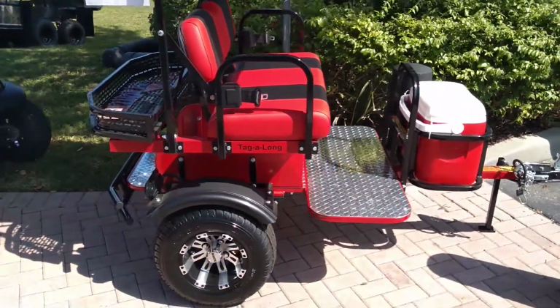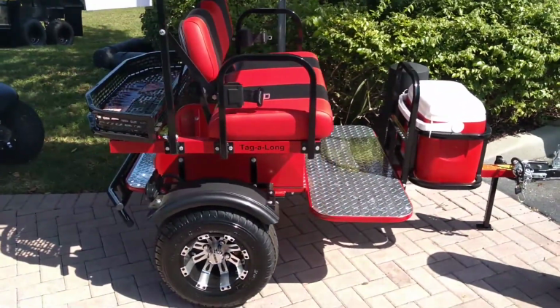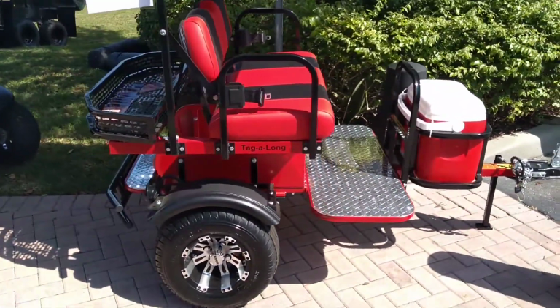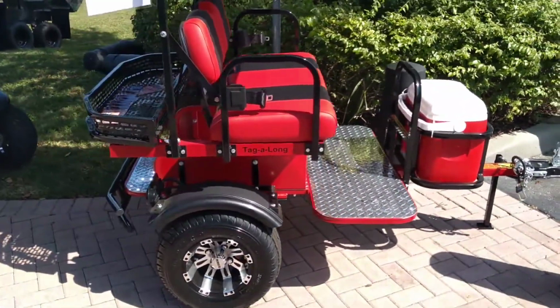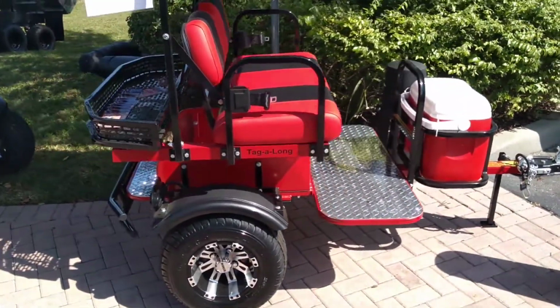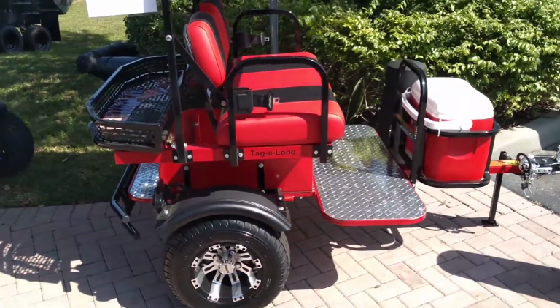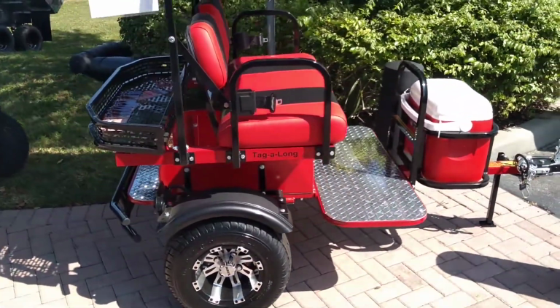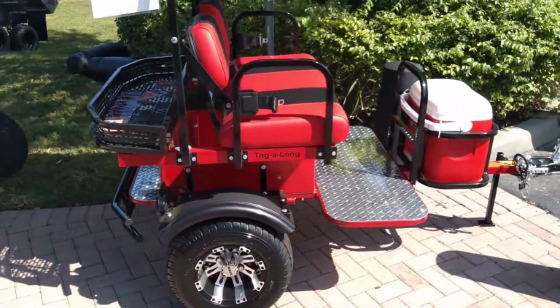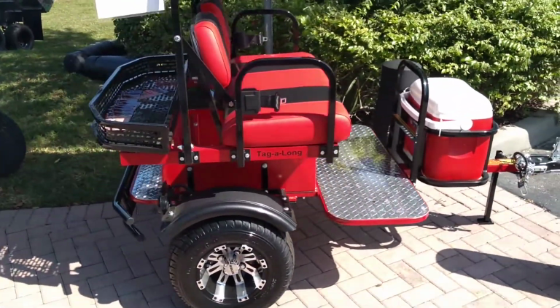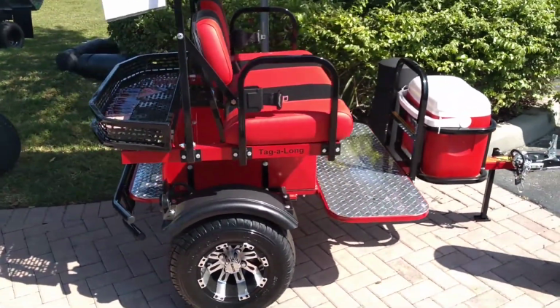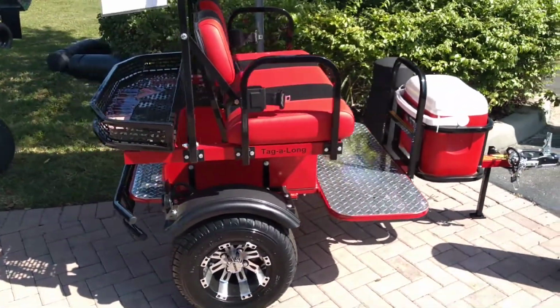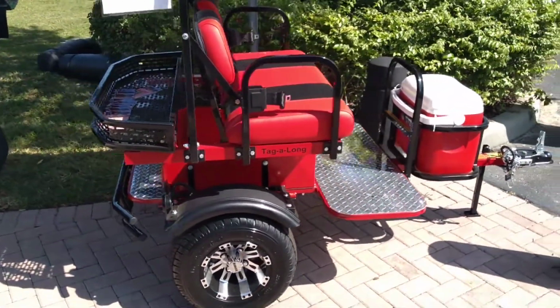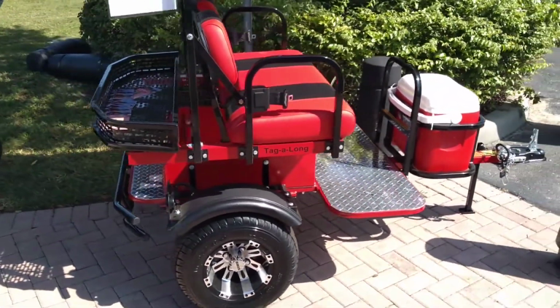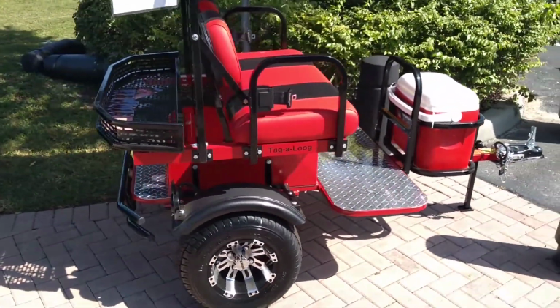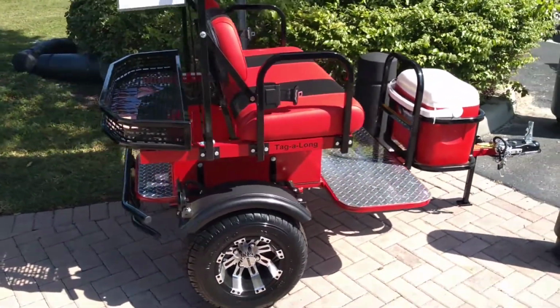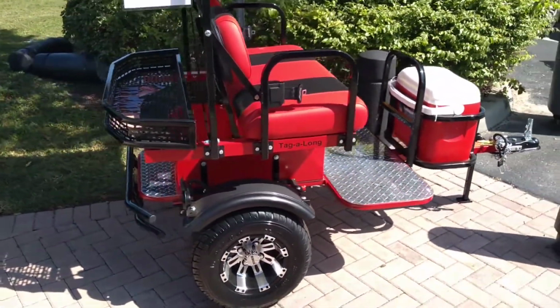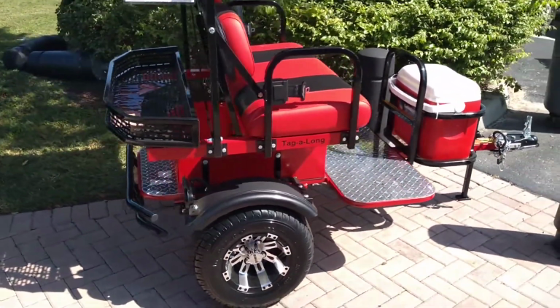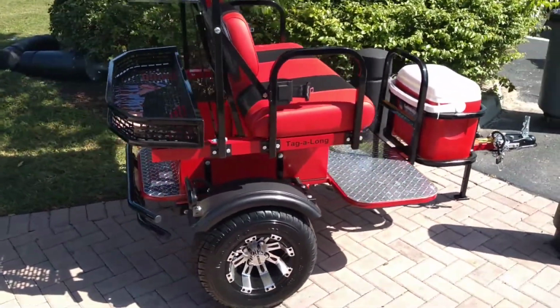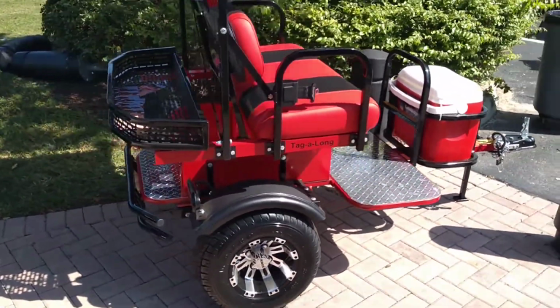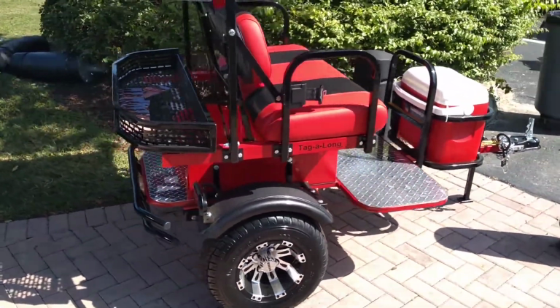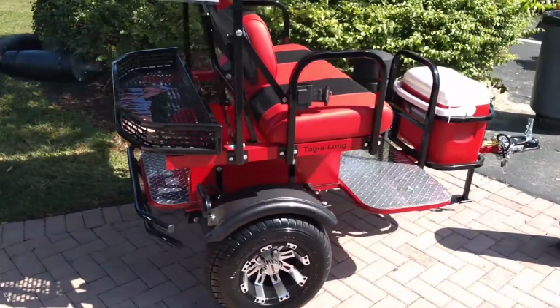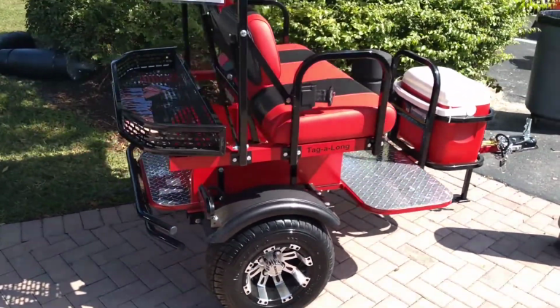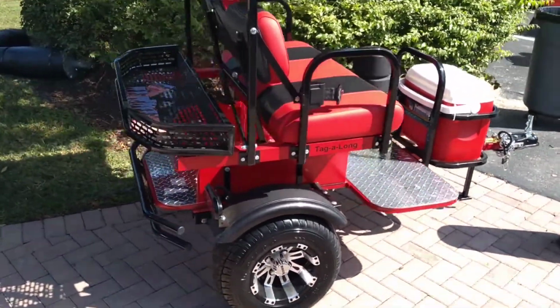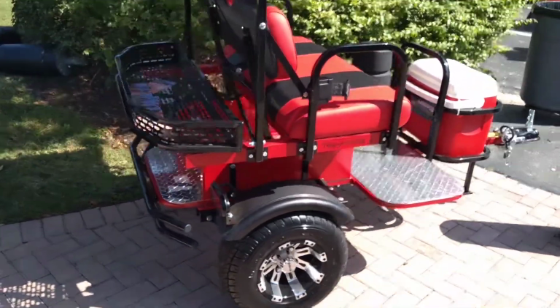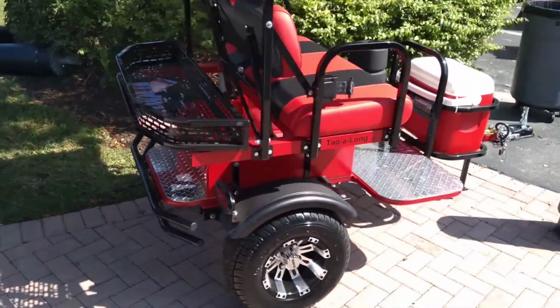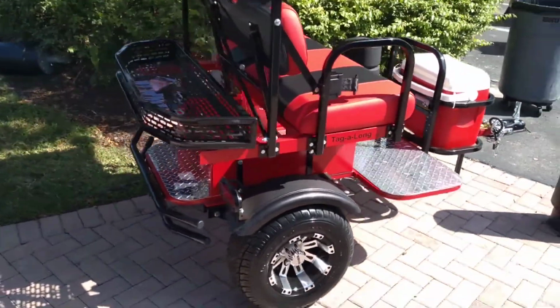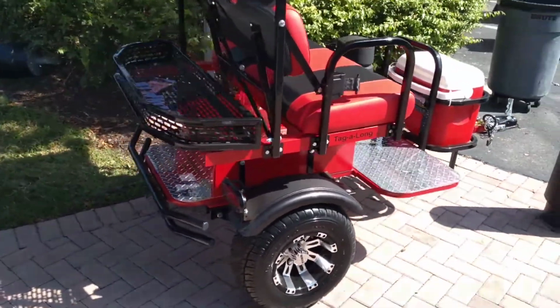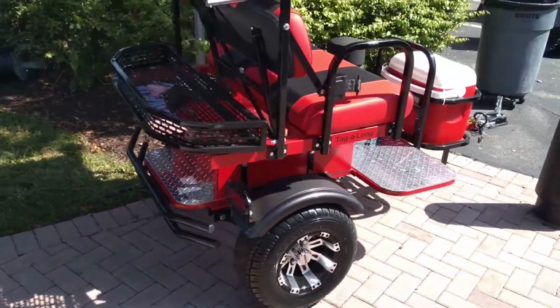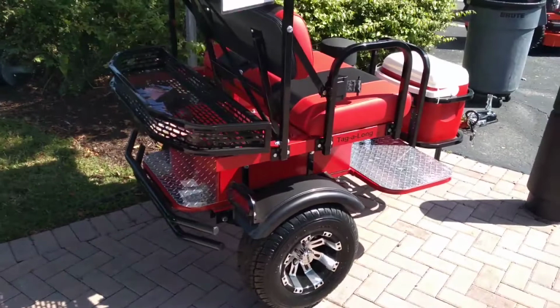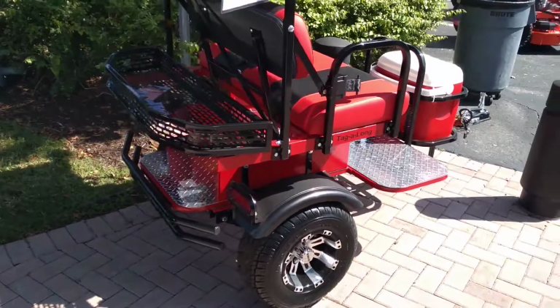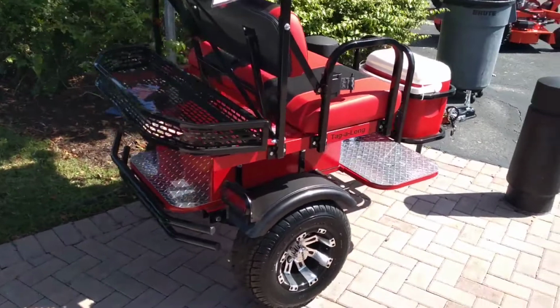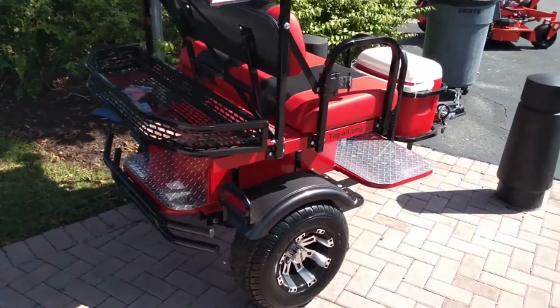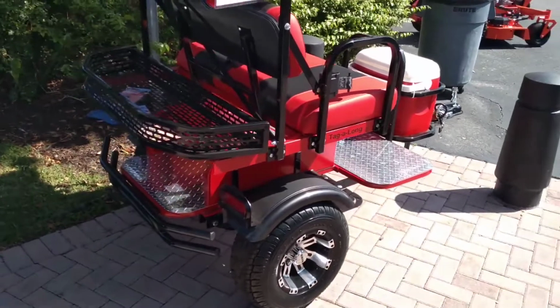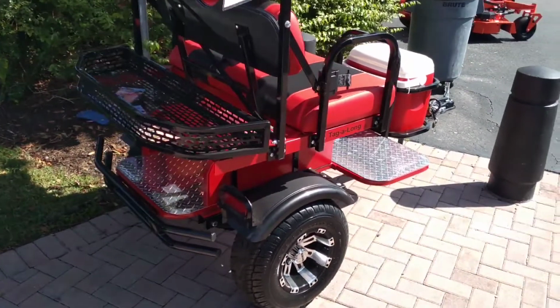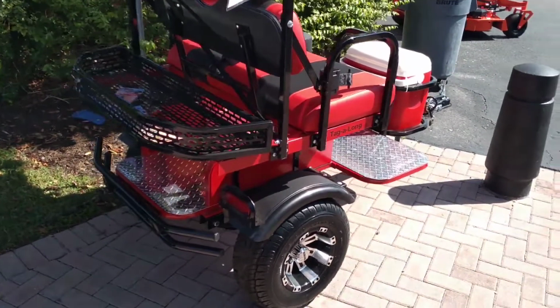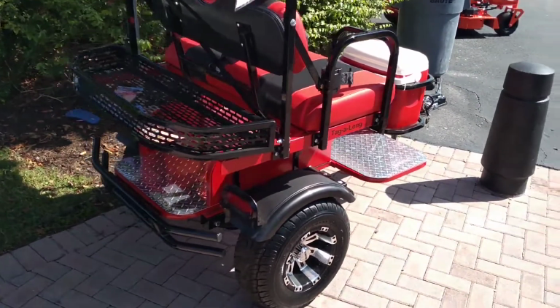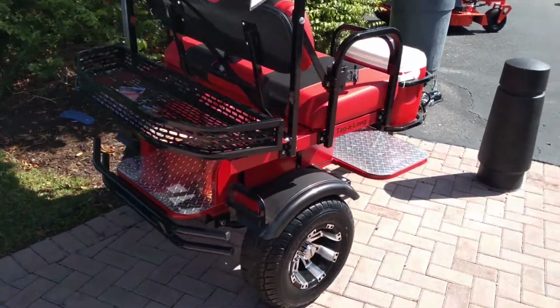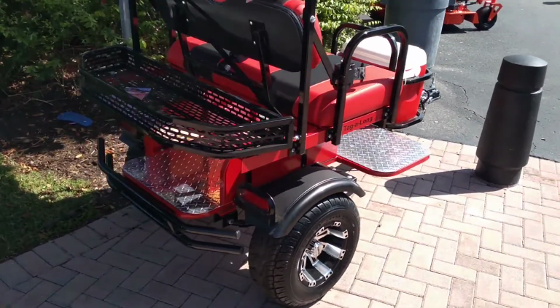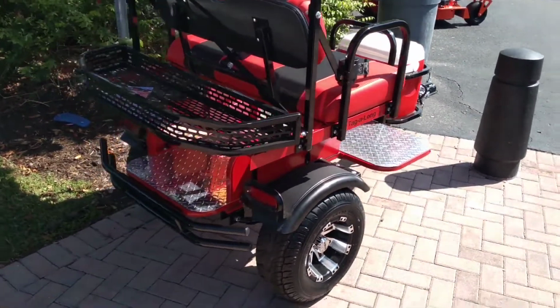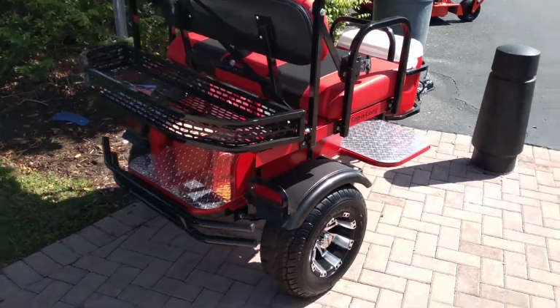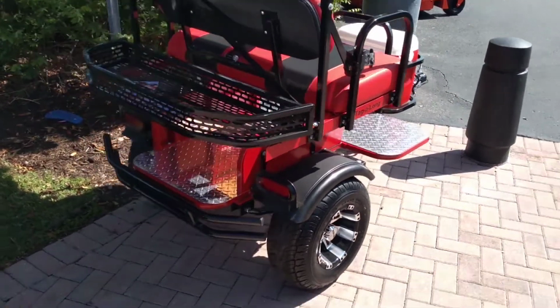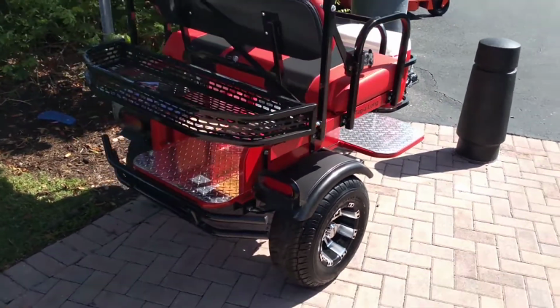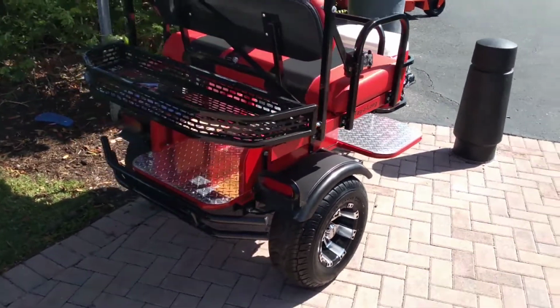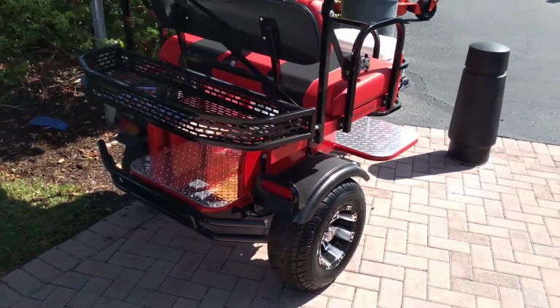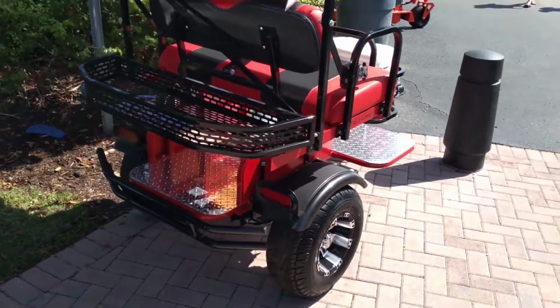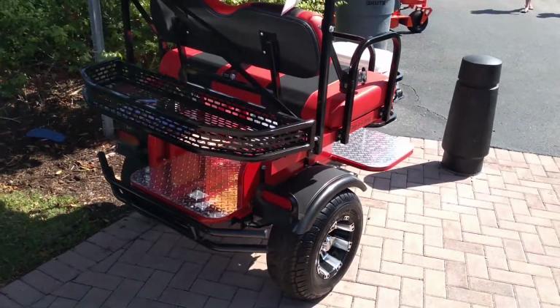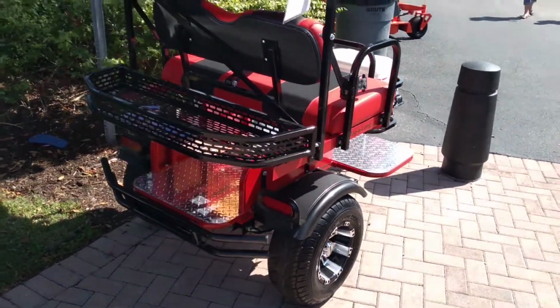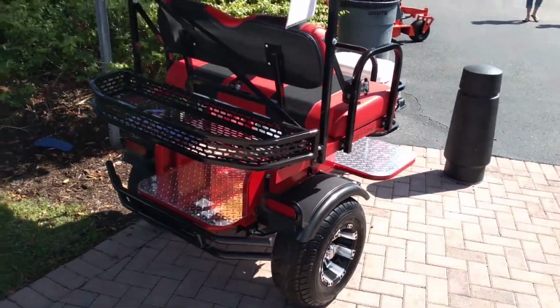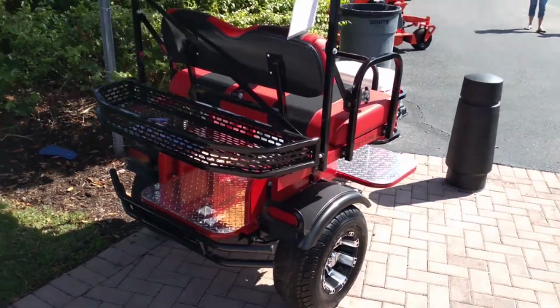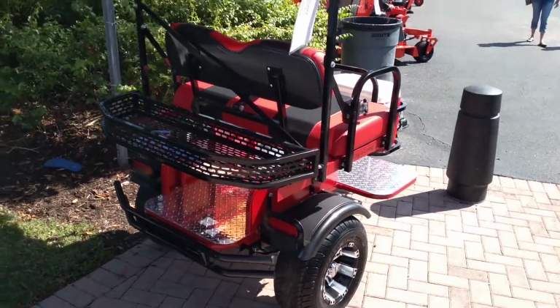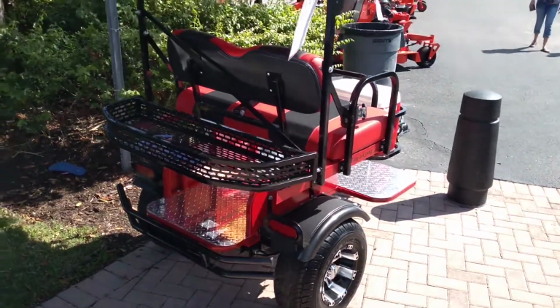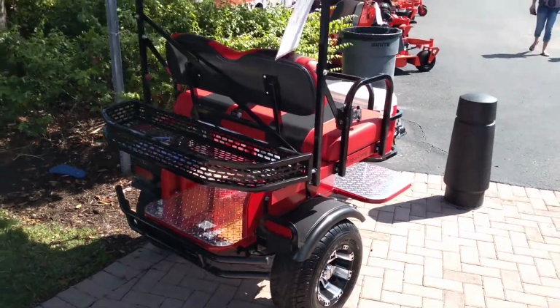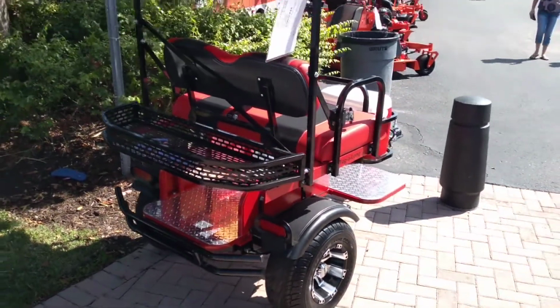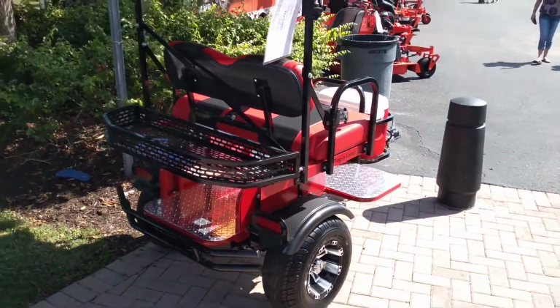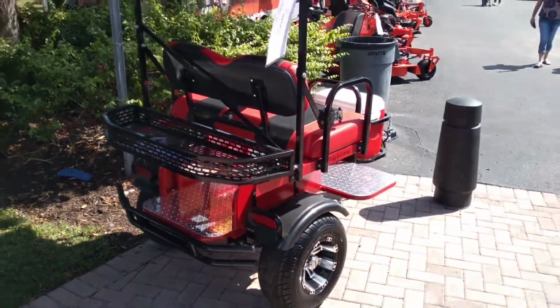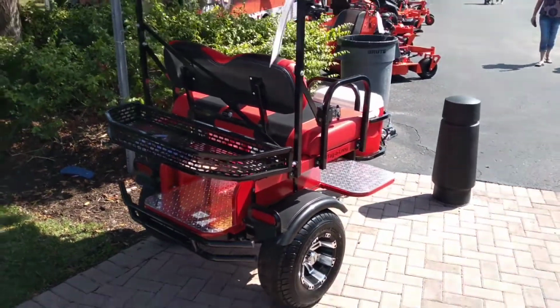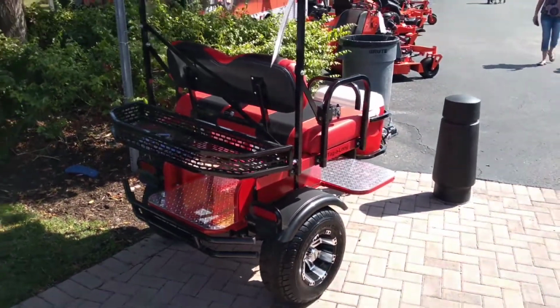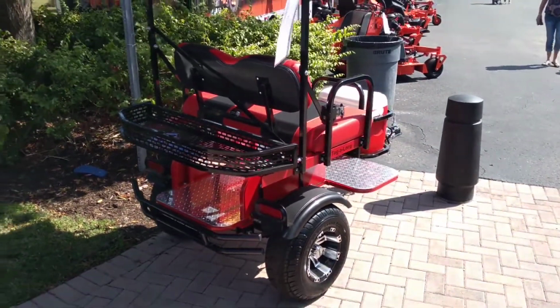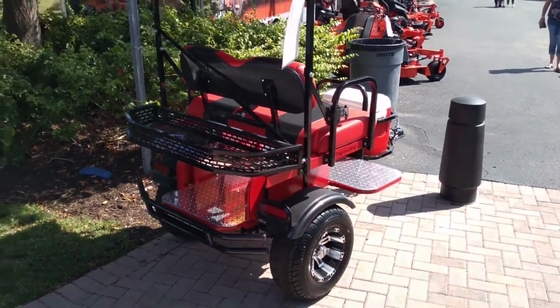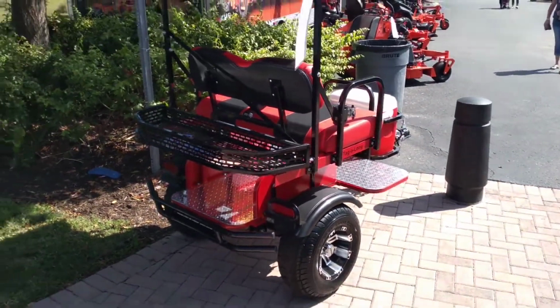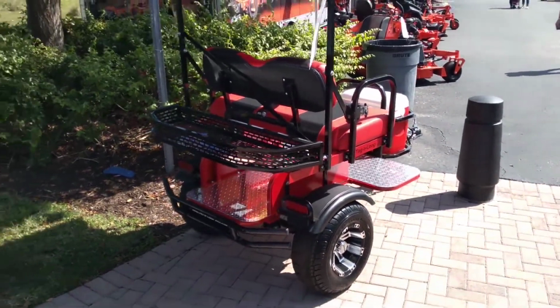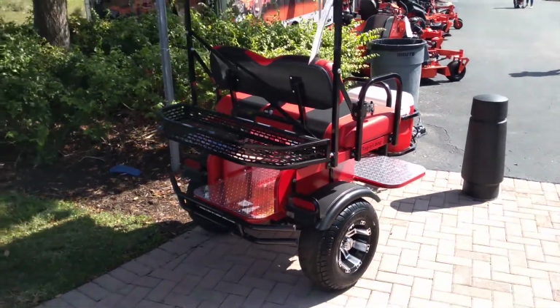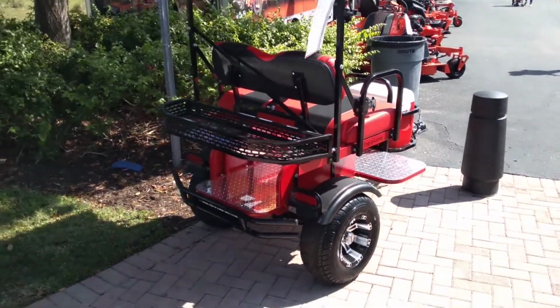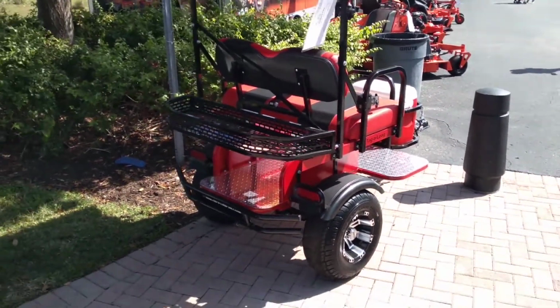These Tagalongs come with seat belts and also LED lights for taillights, so they're real easy to make street legal if you'd like to.